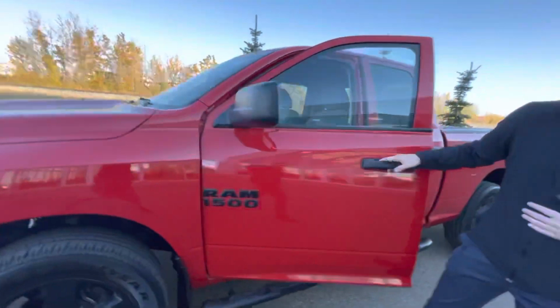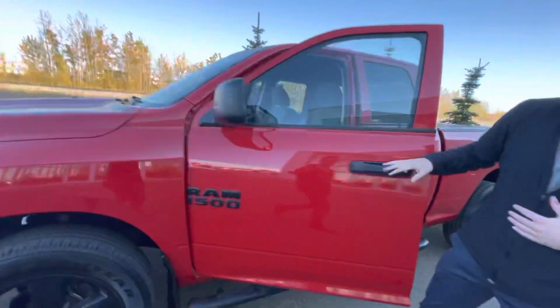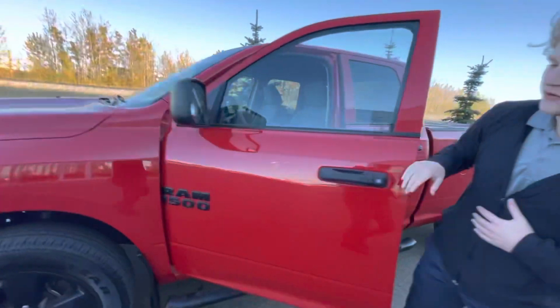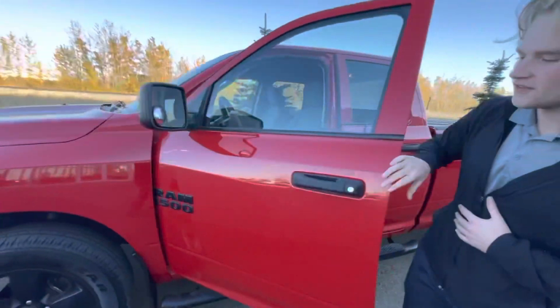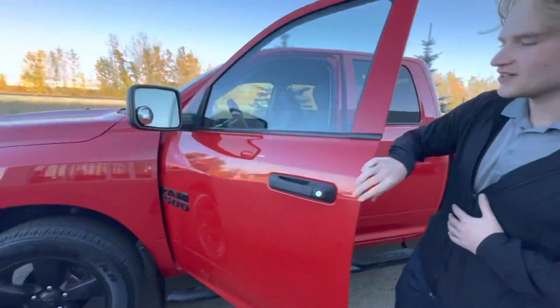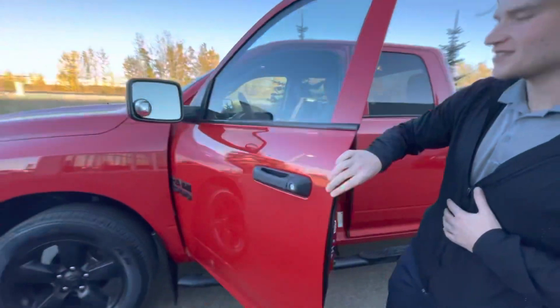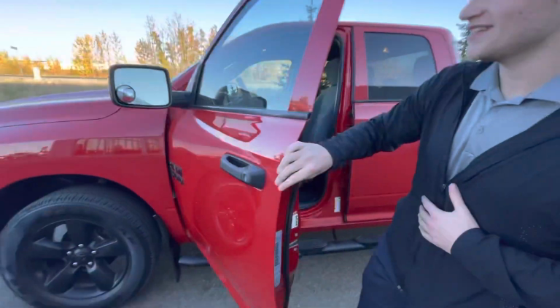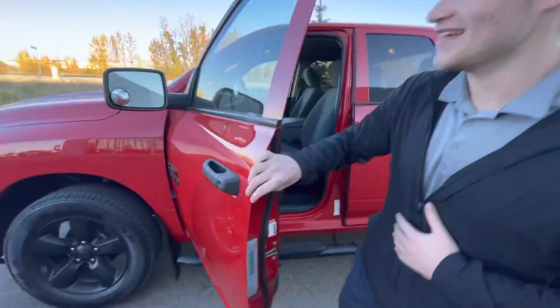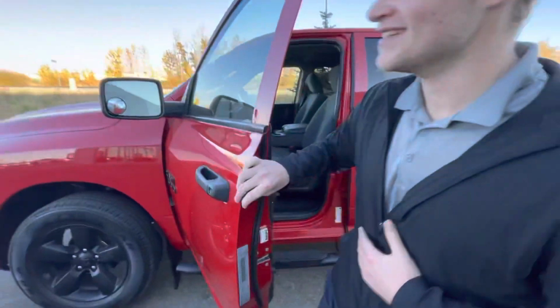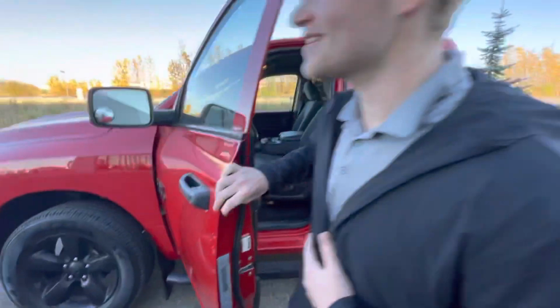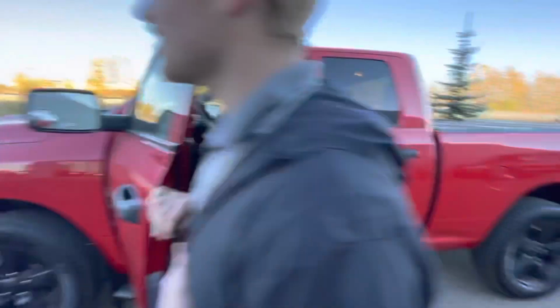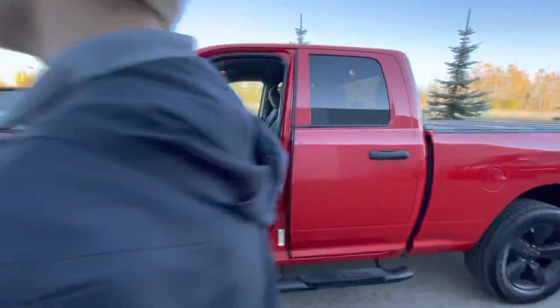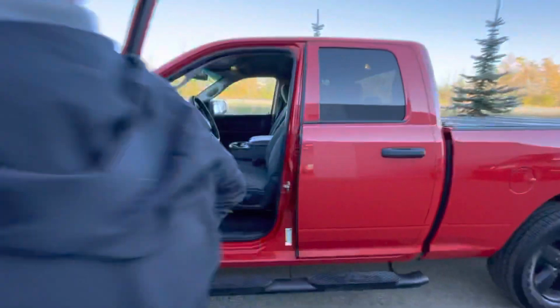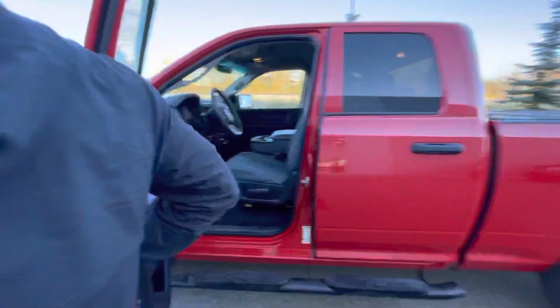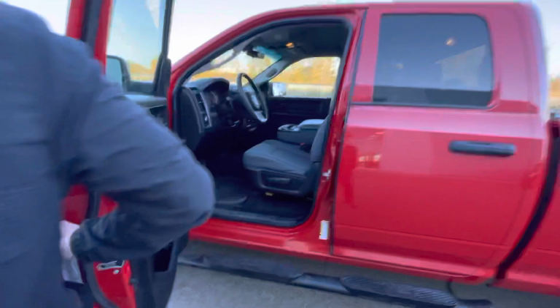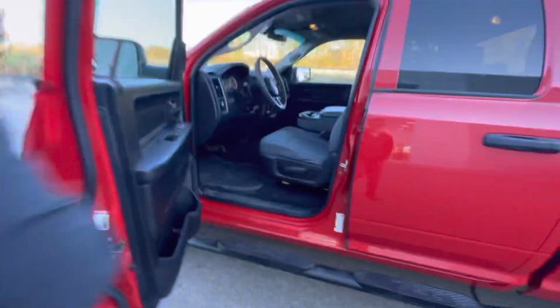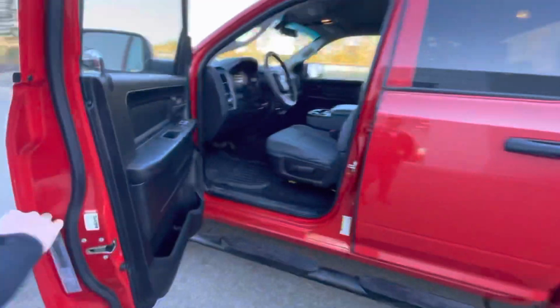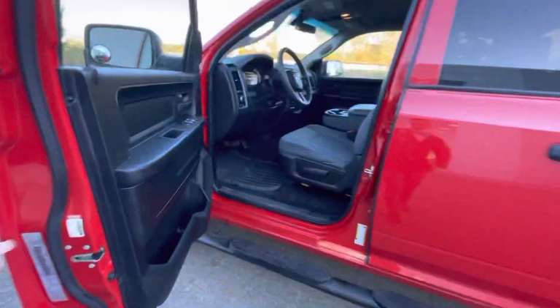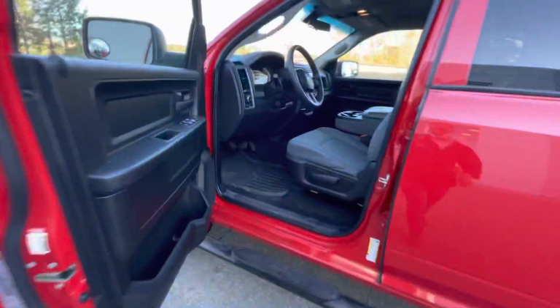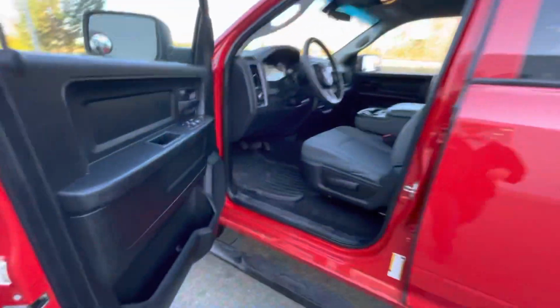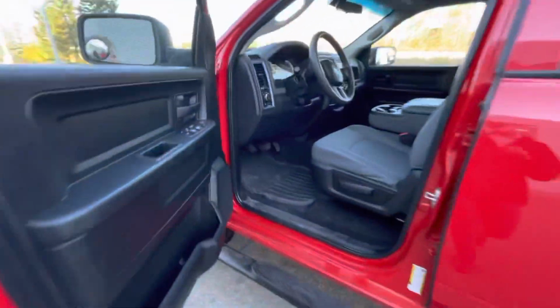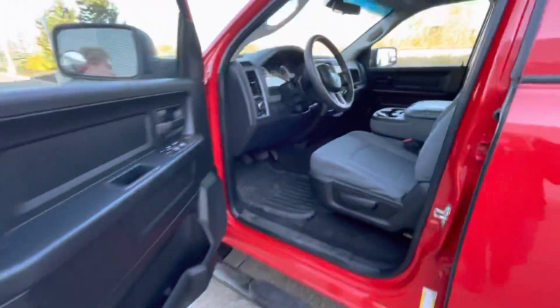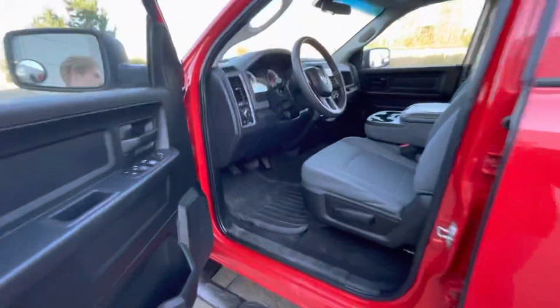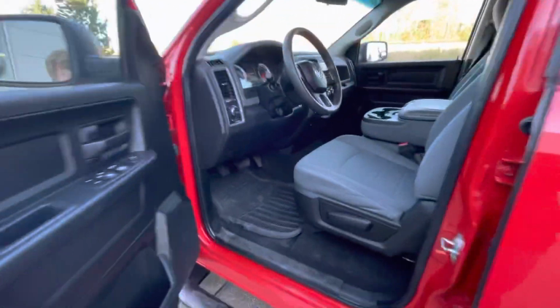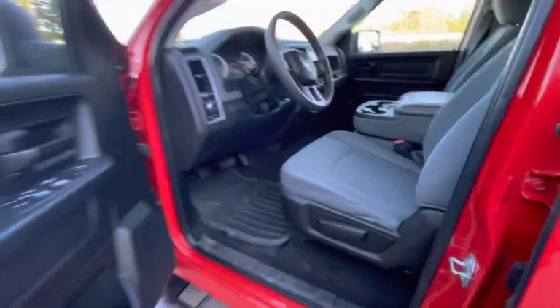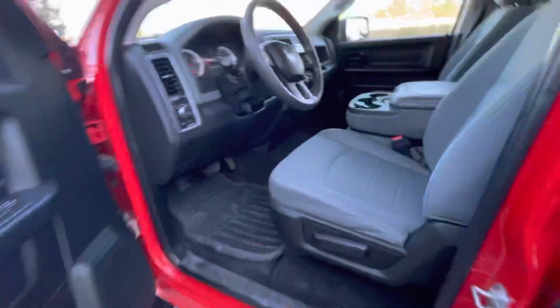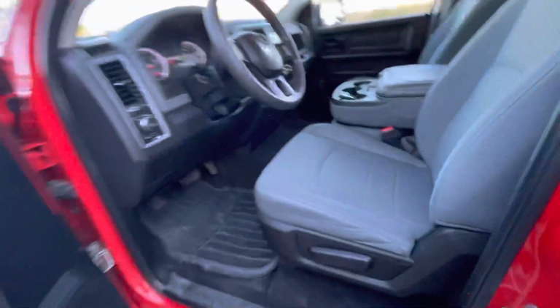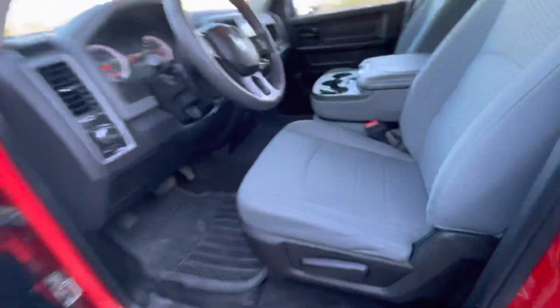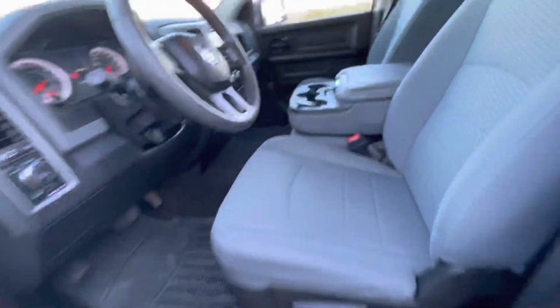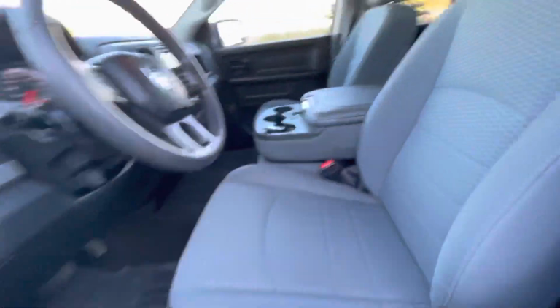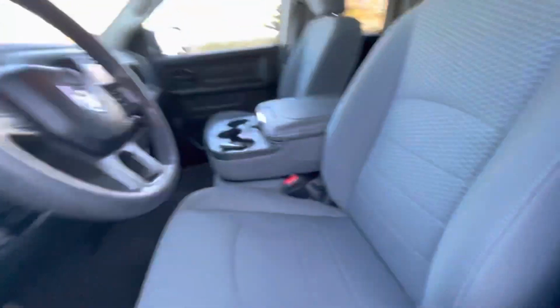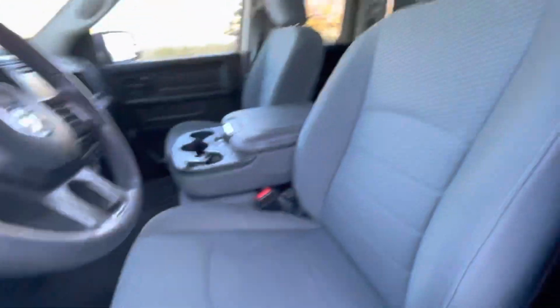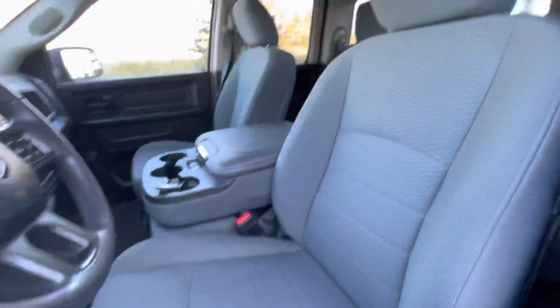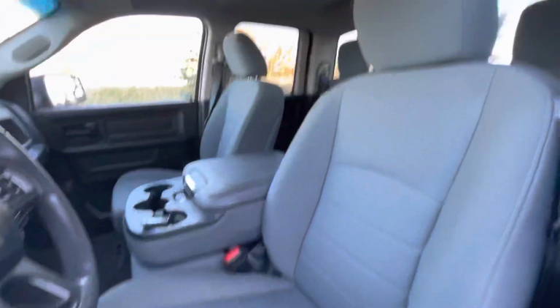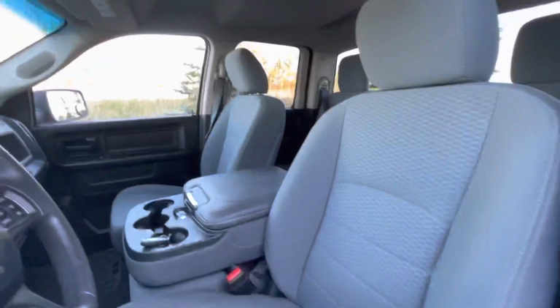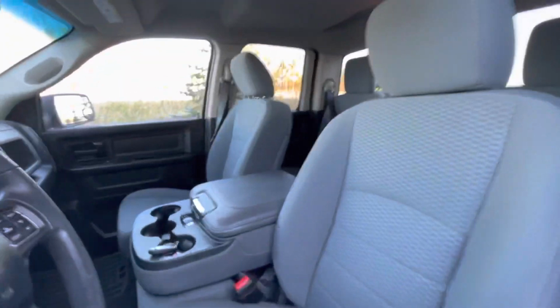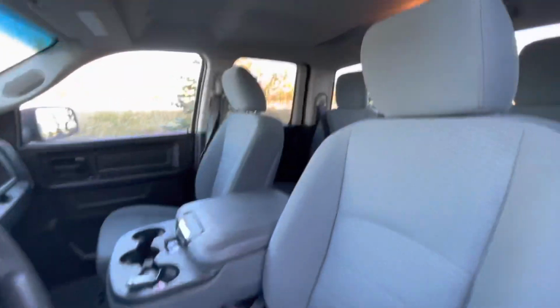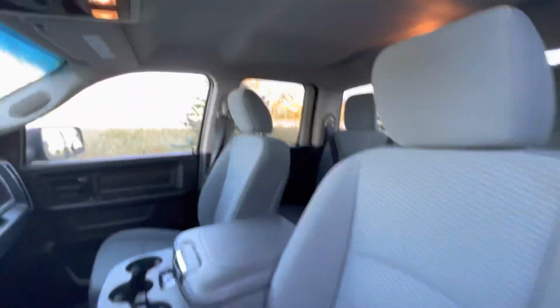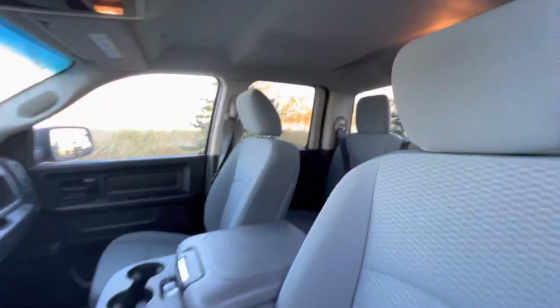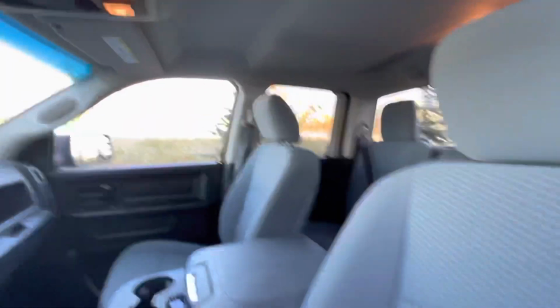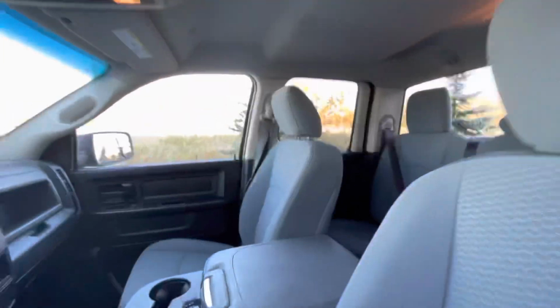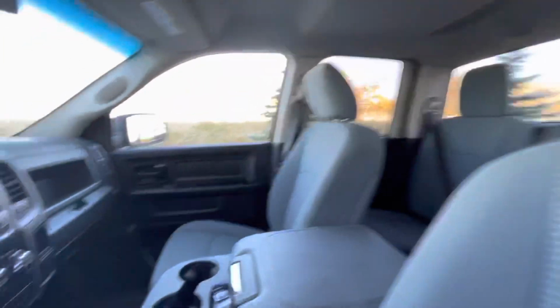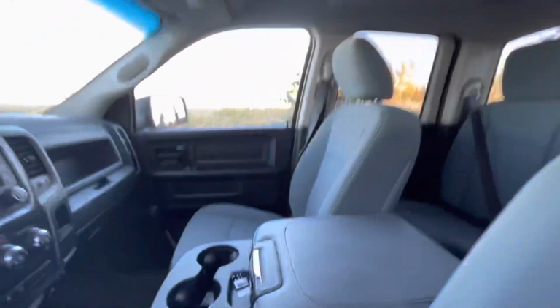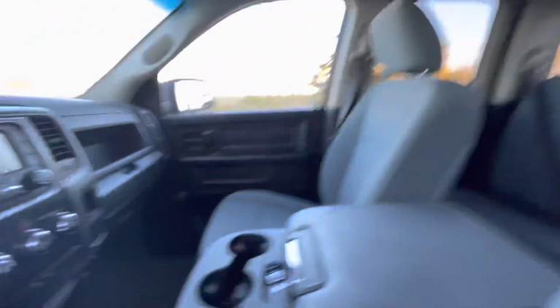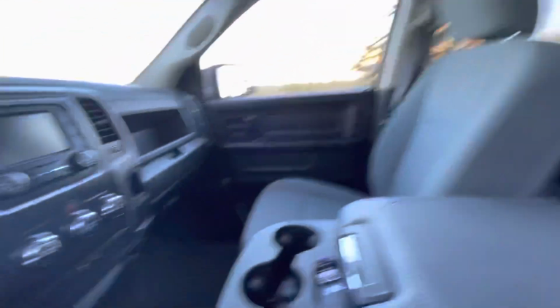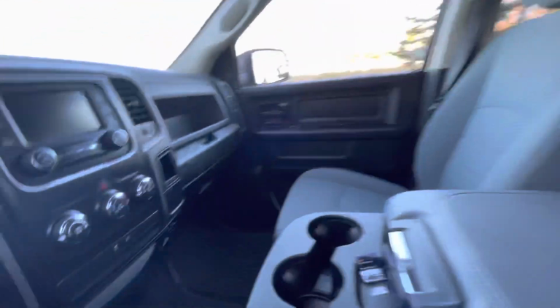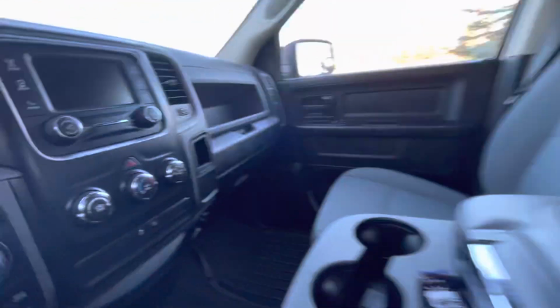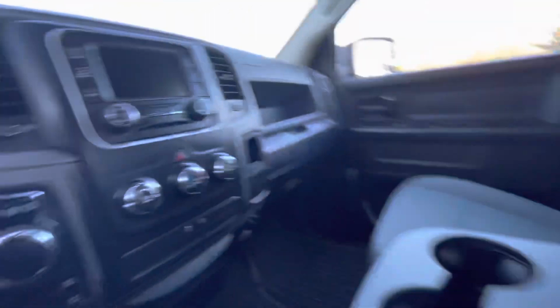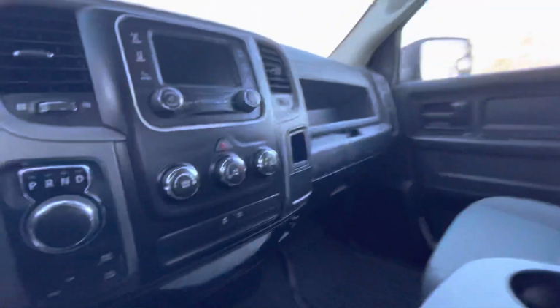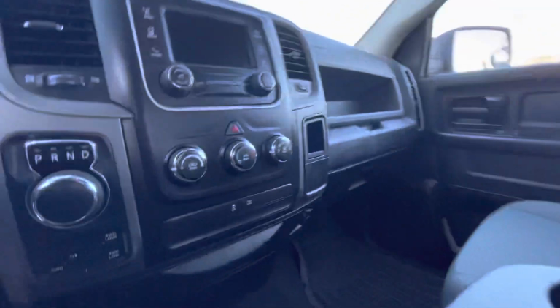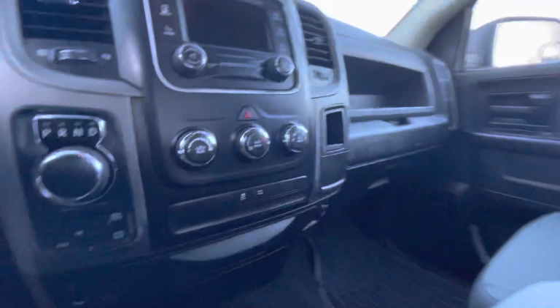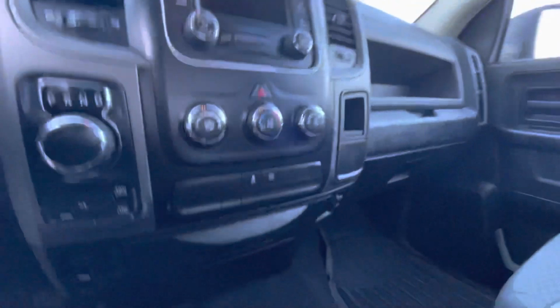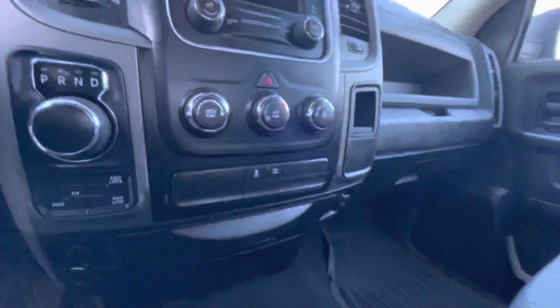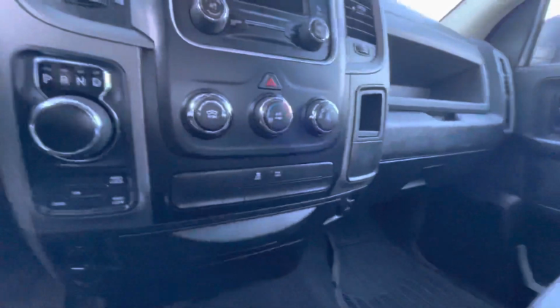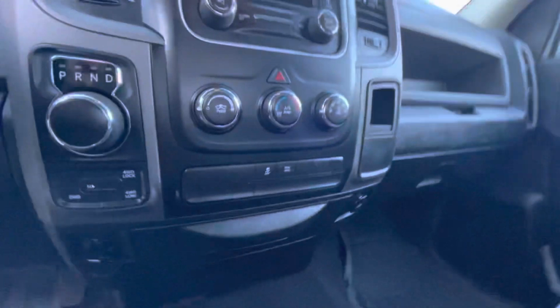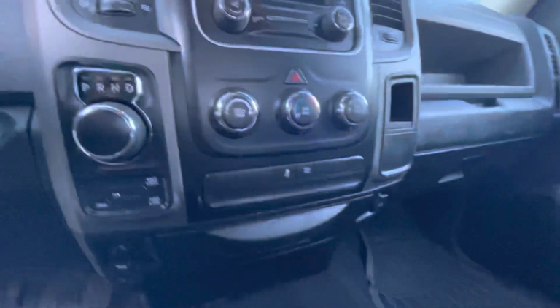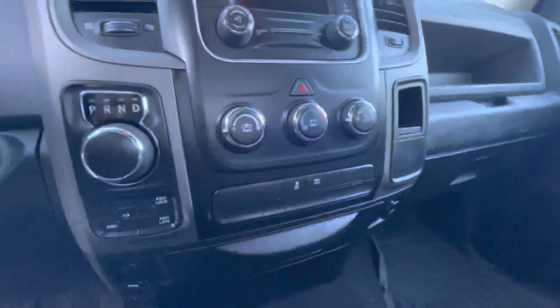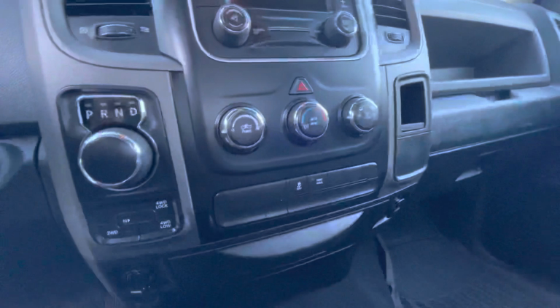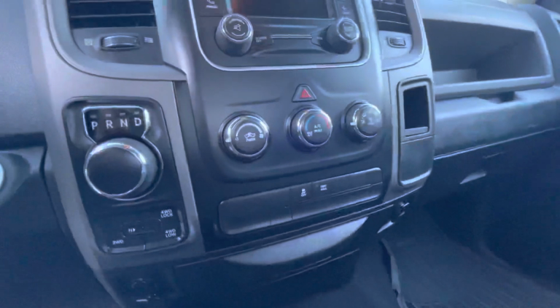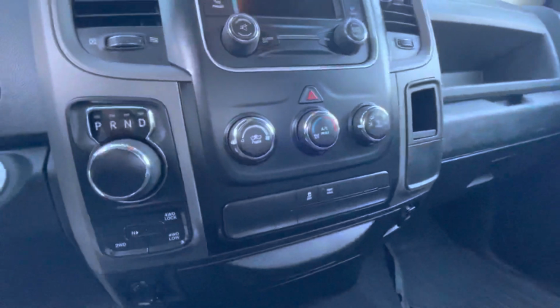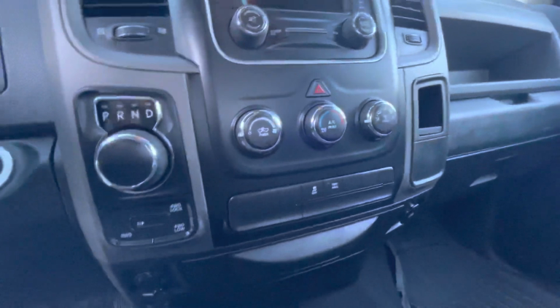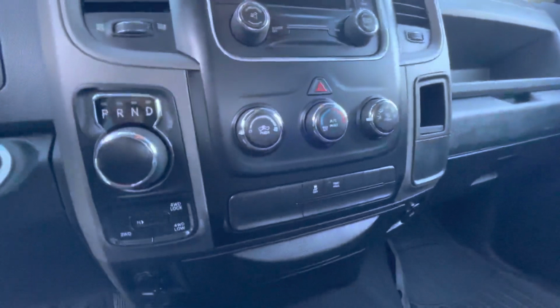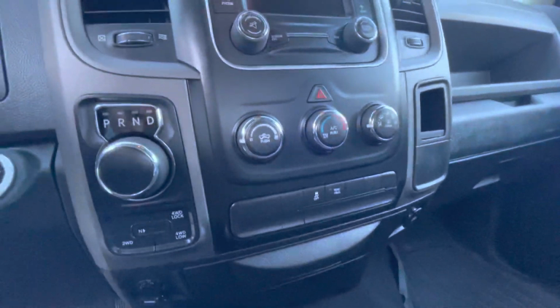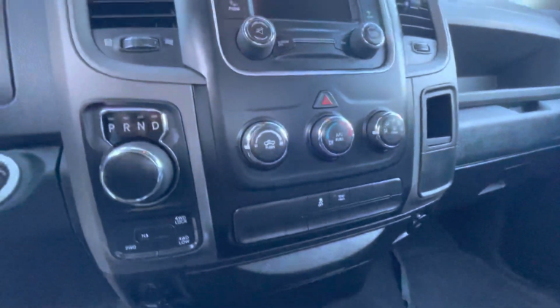Moving along to the inside, you're going to see this is your six-person bench seating, so you're going to be able to ride with five of your family and friends.